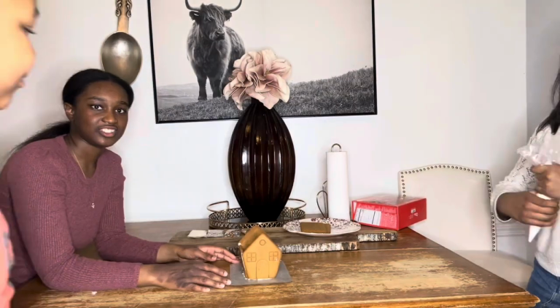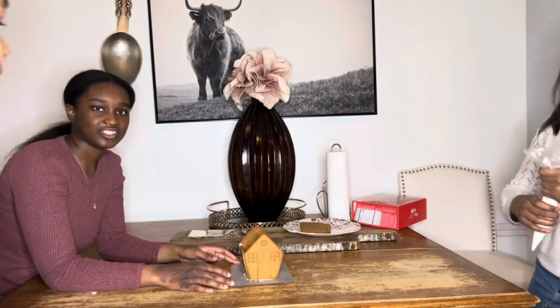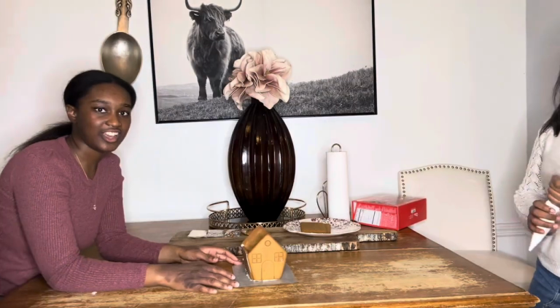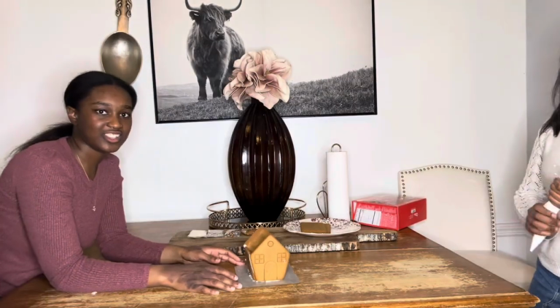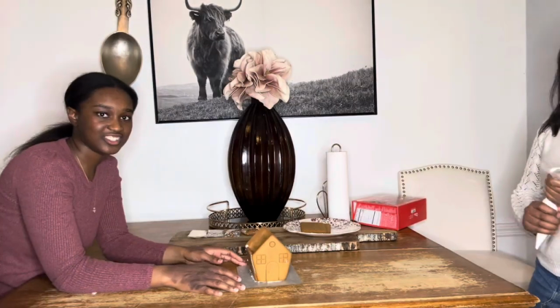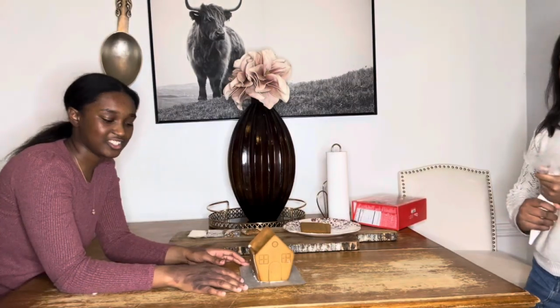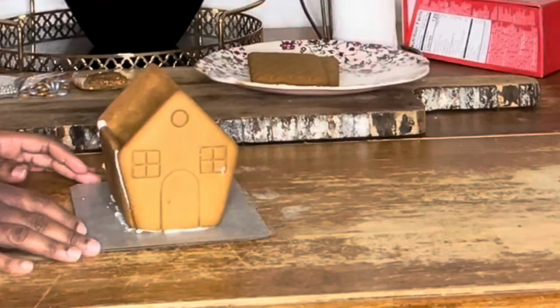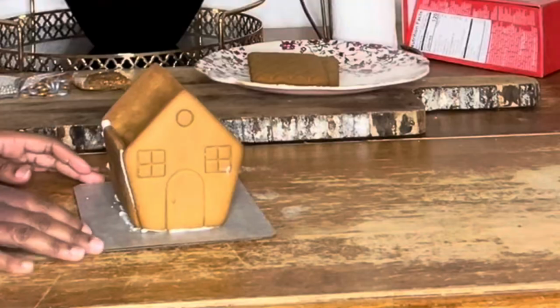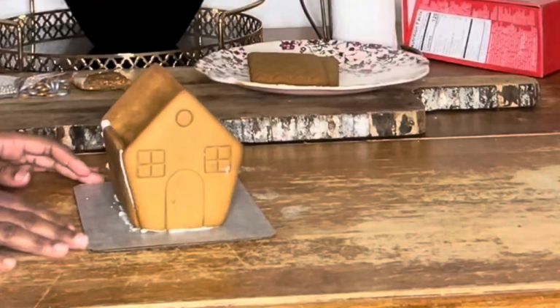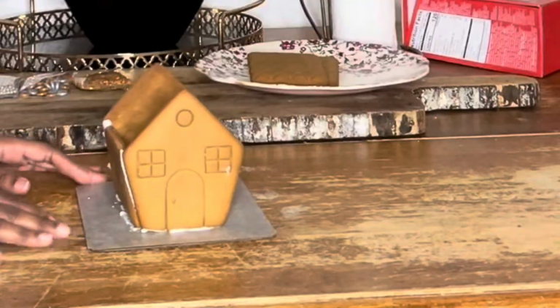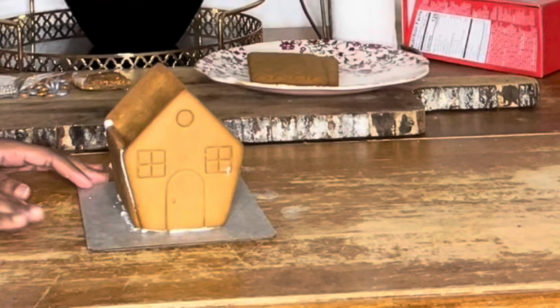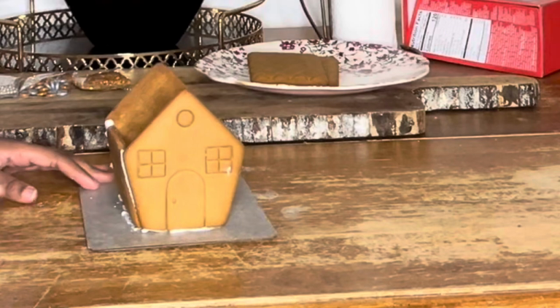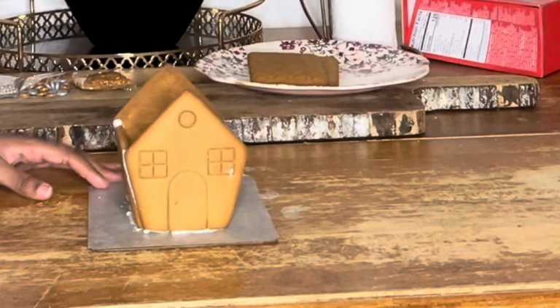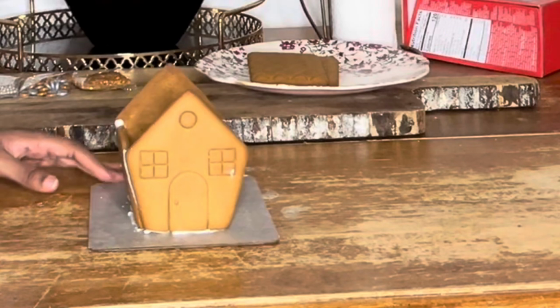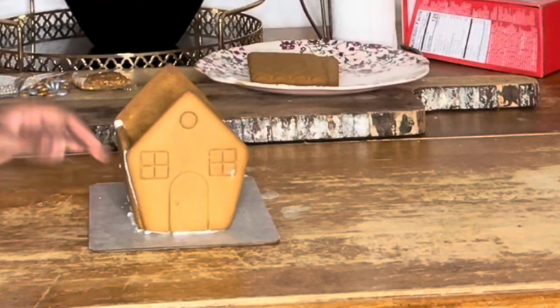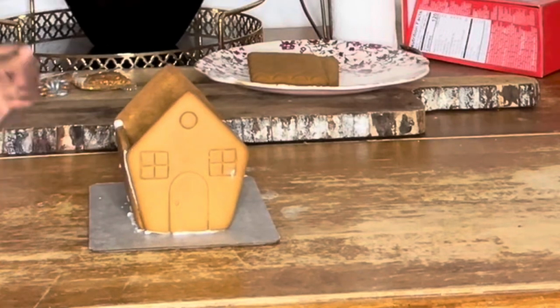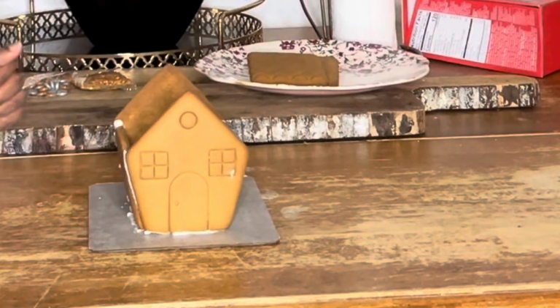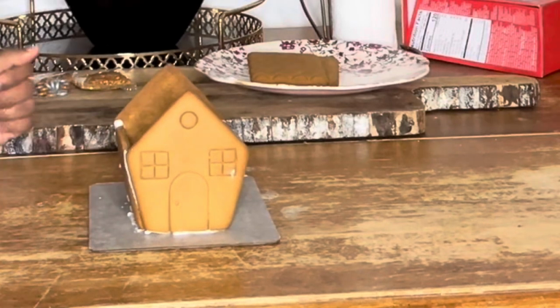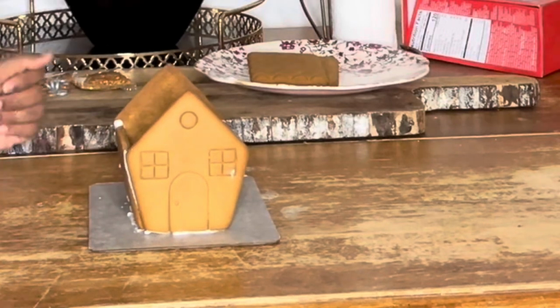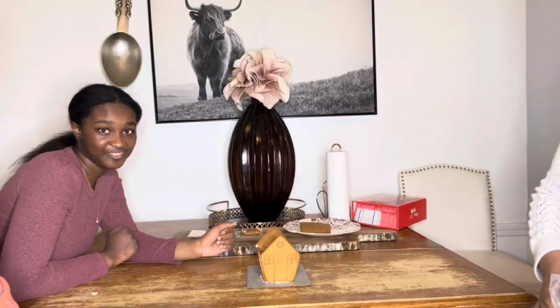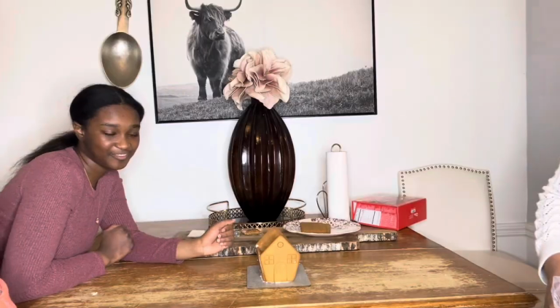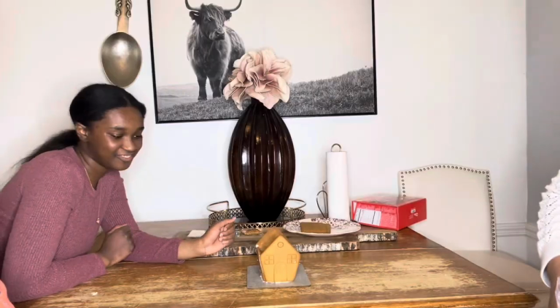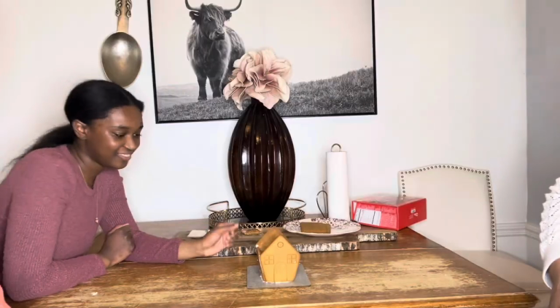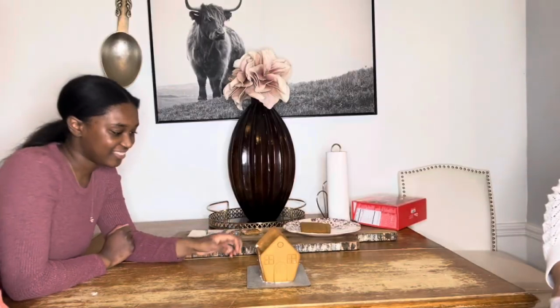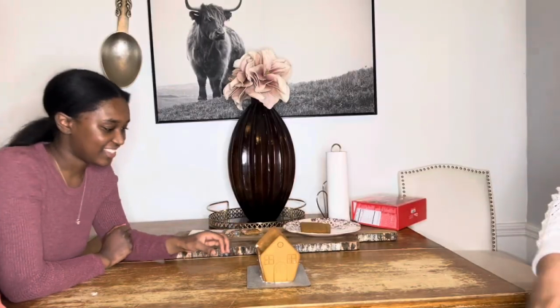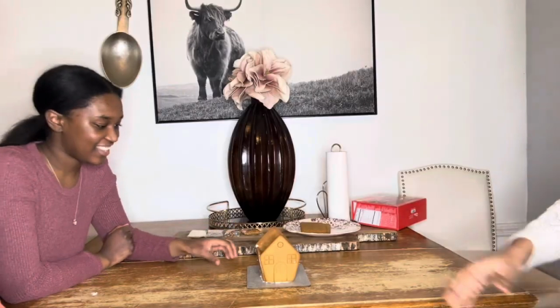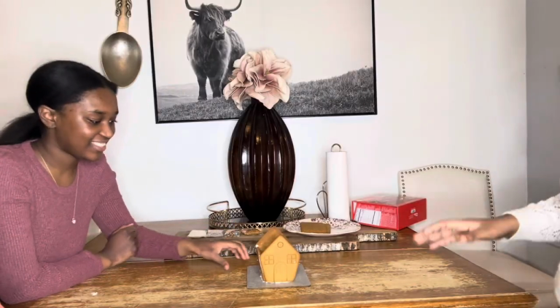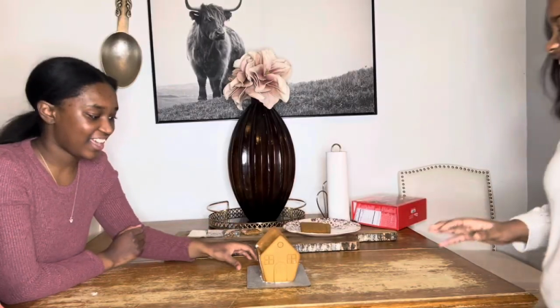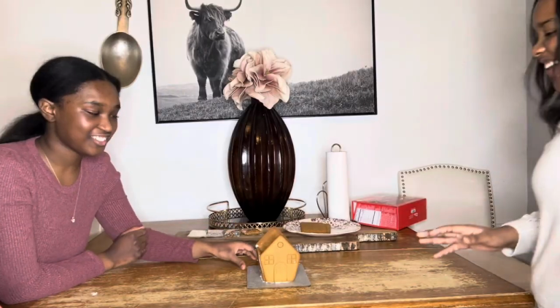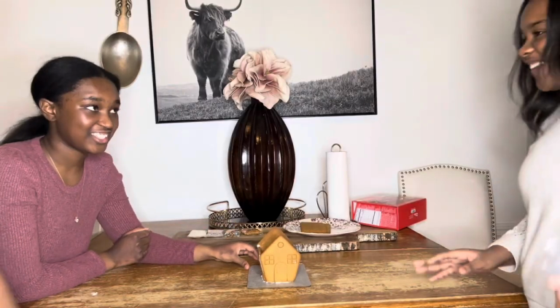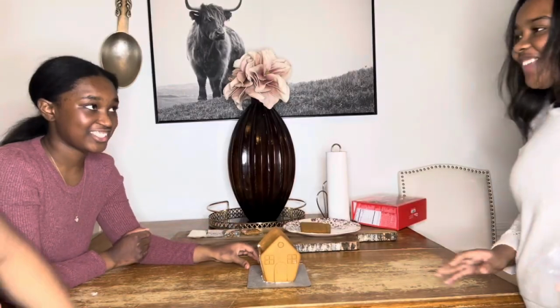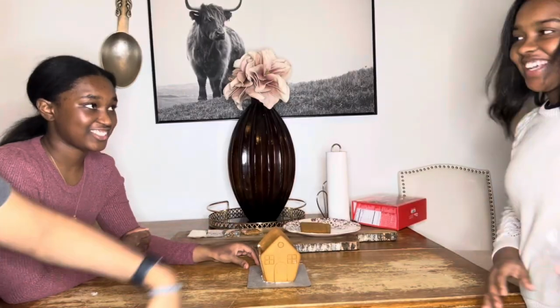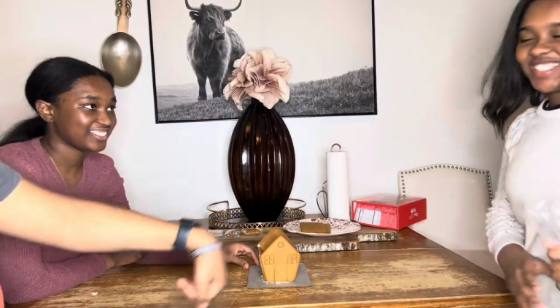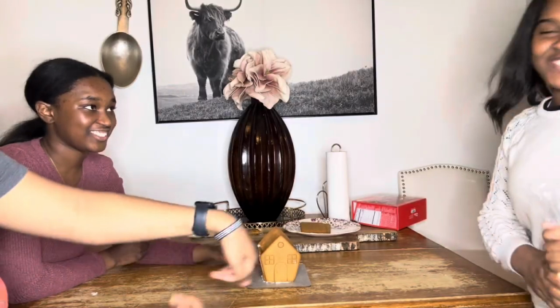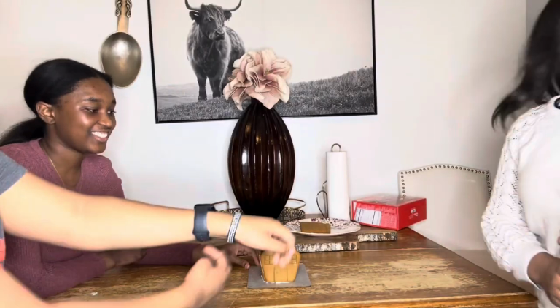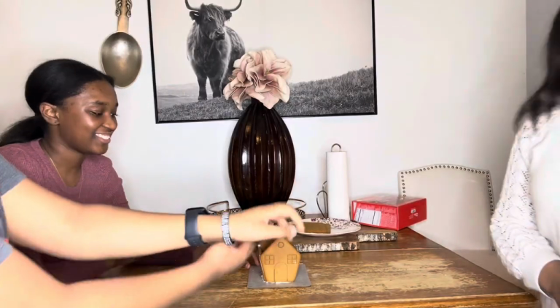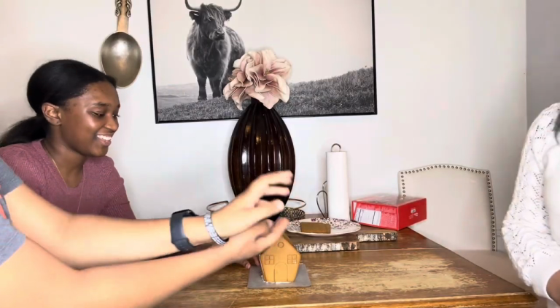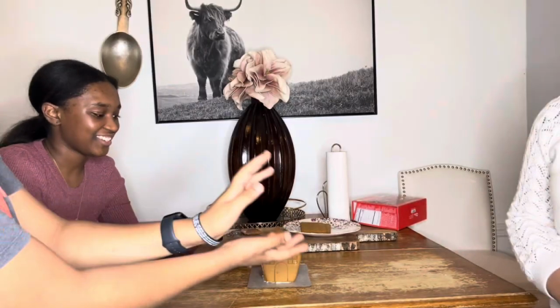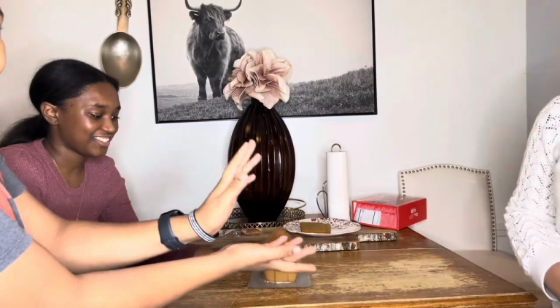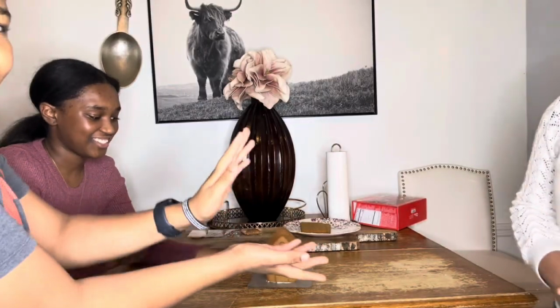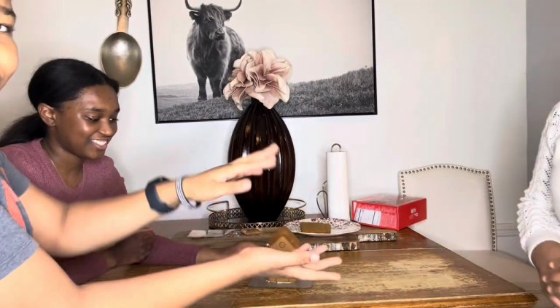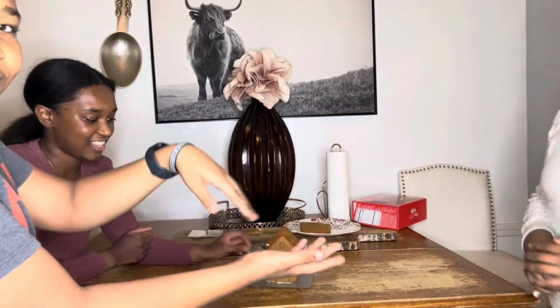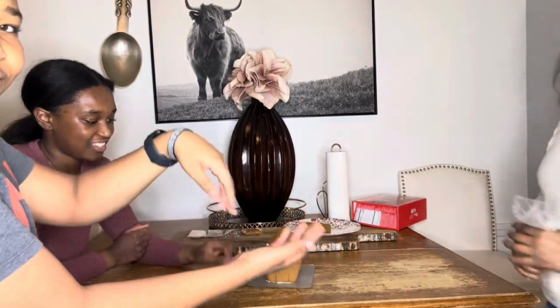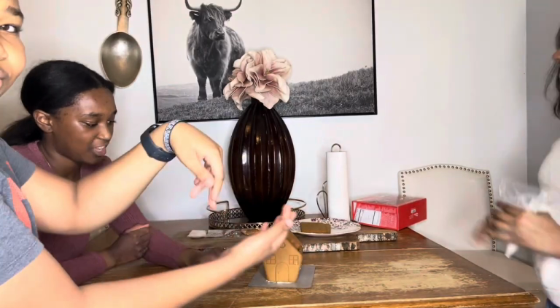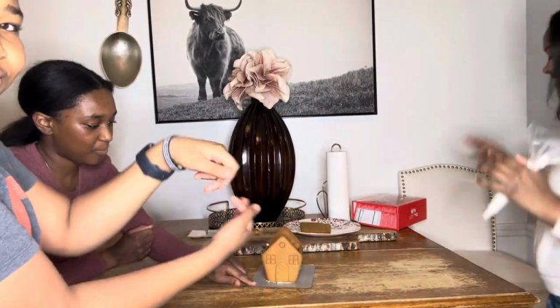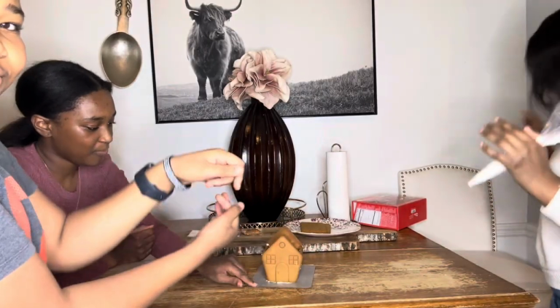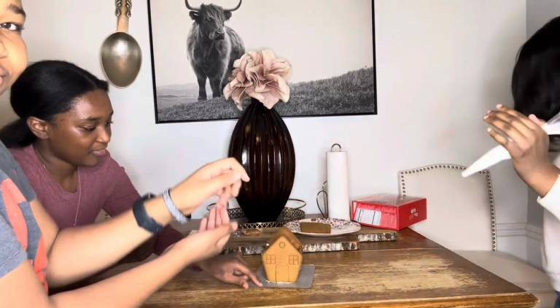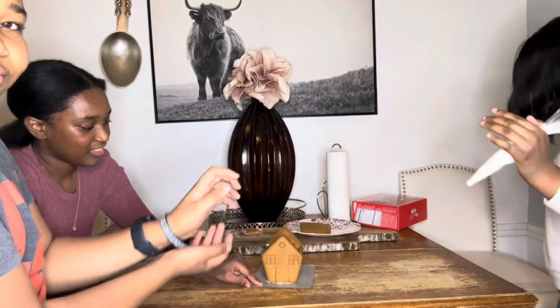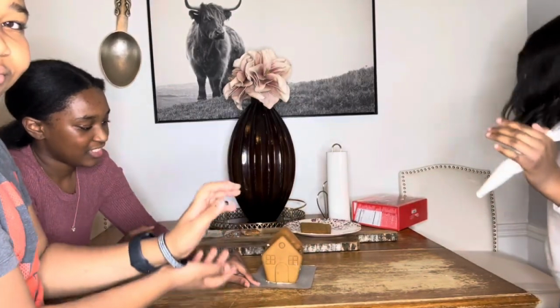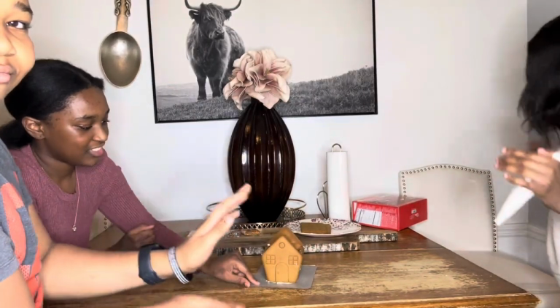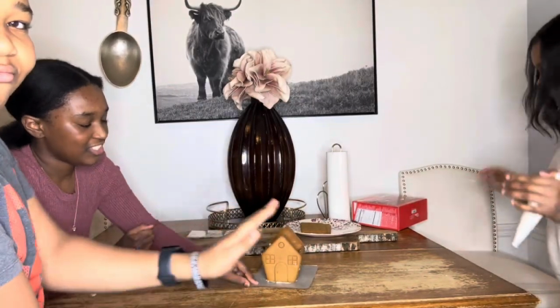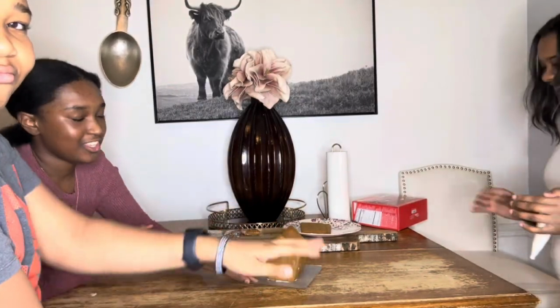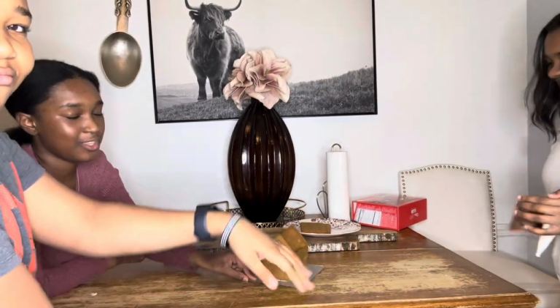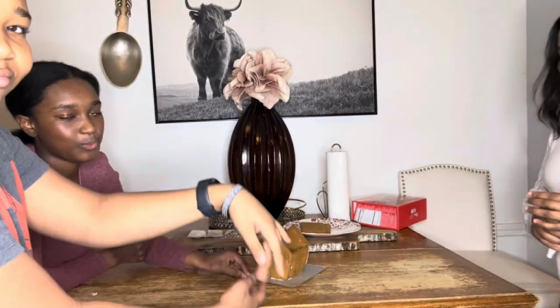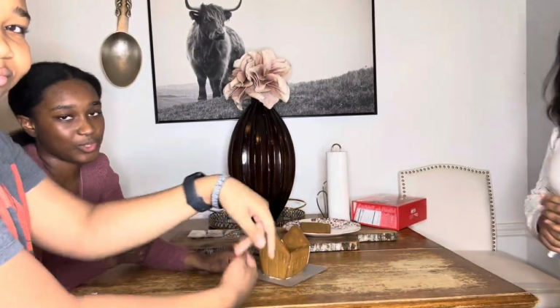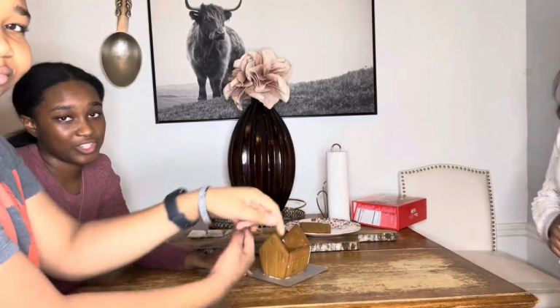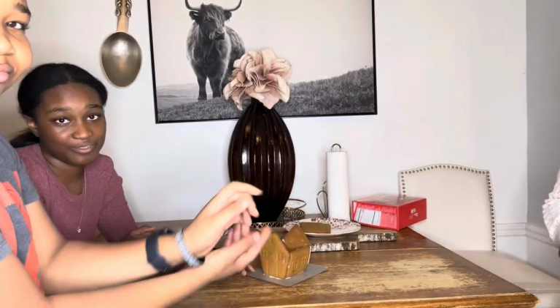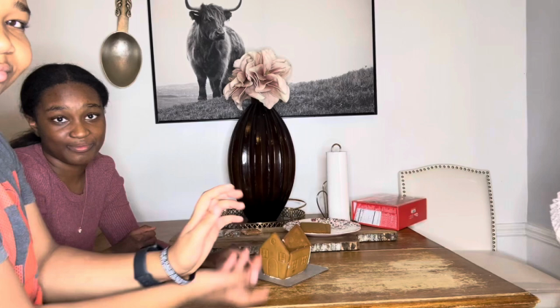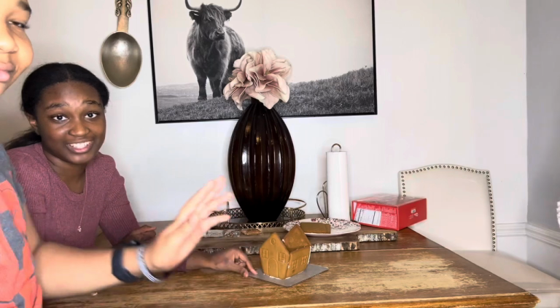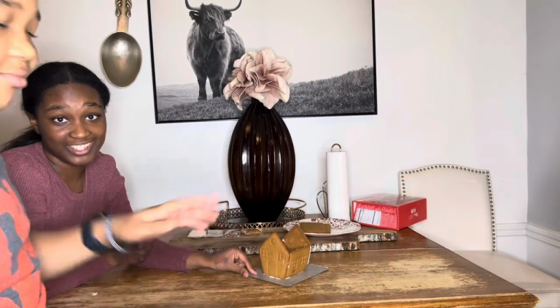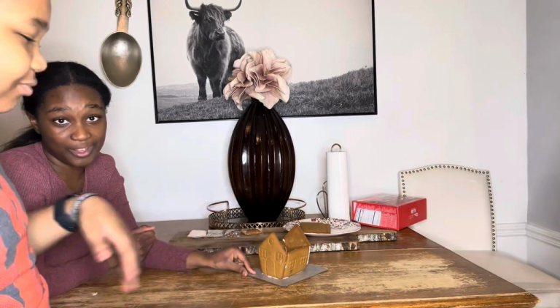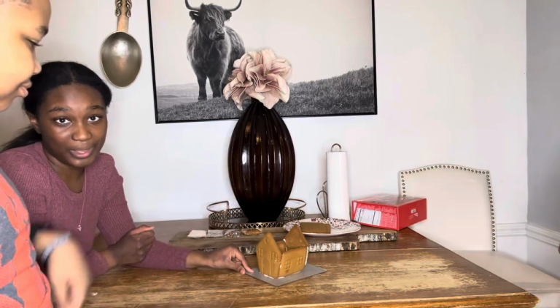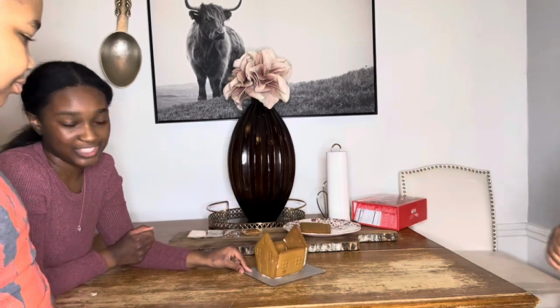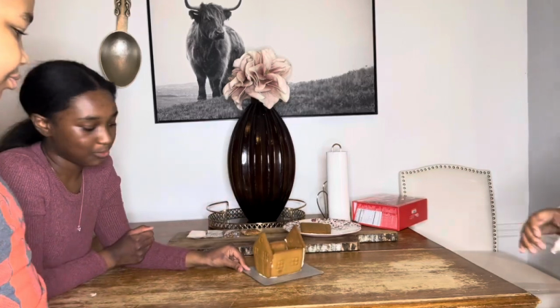Guys, this is what we have right now. It's actually staying up! I made it all possible — I made it all possible.